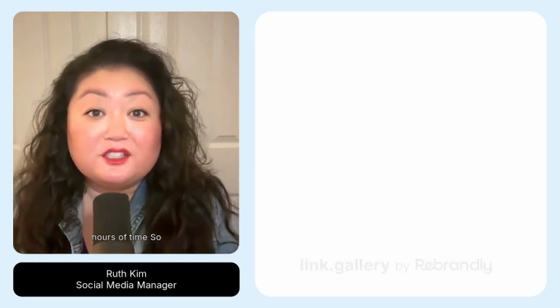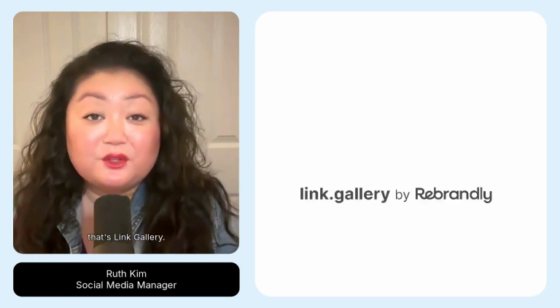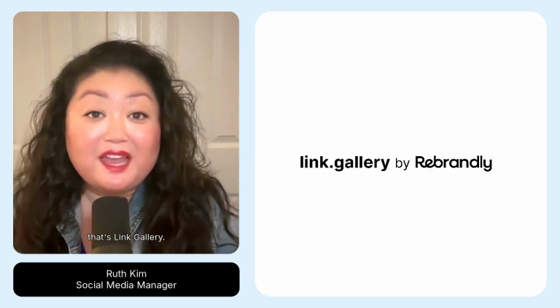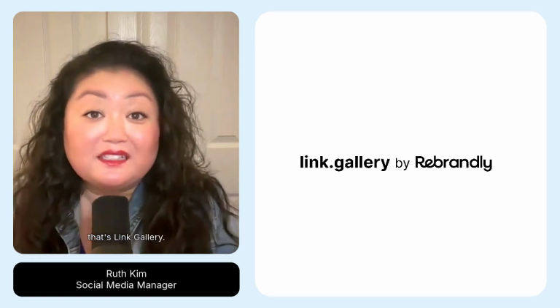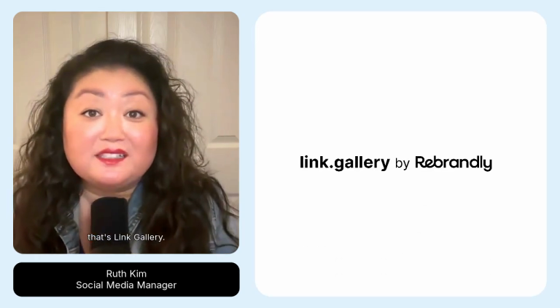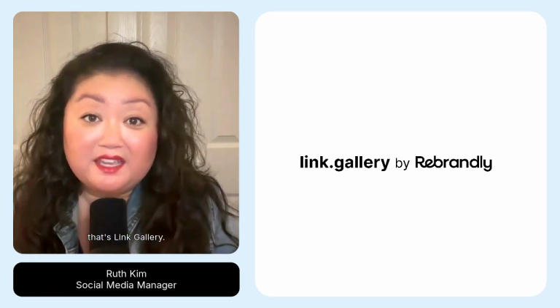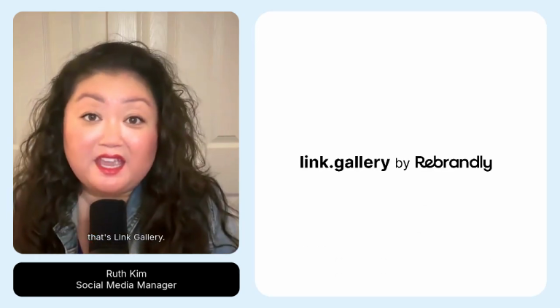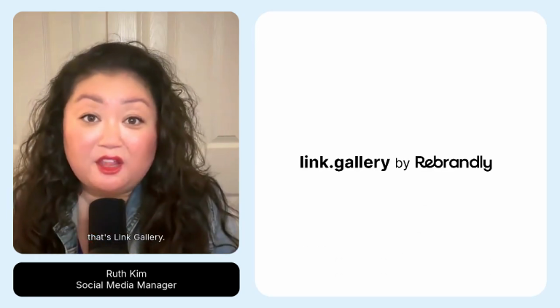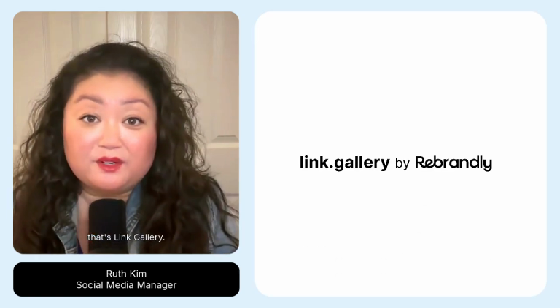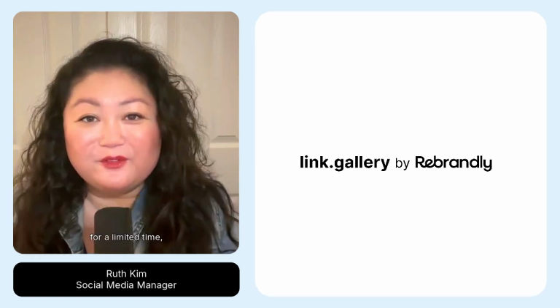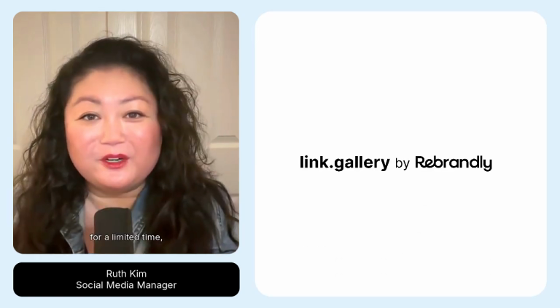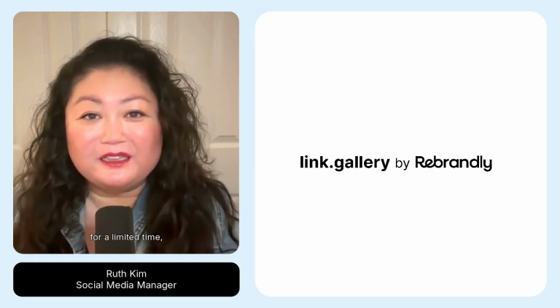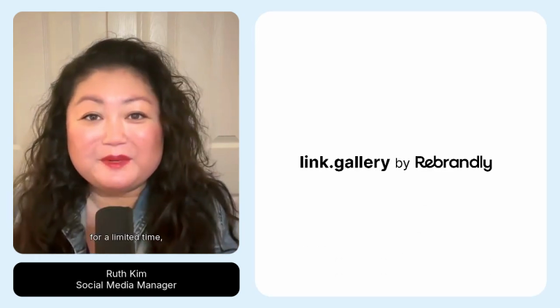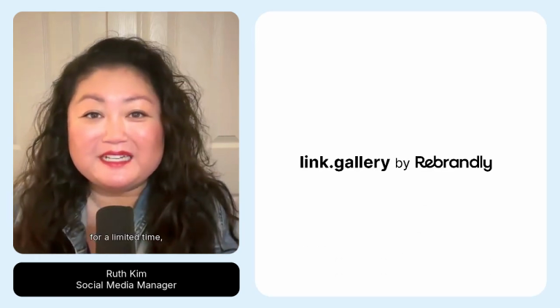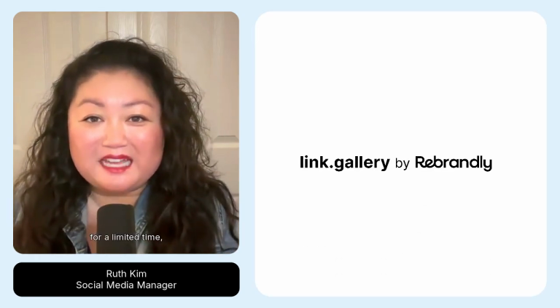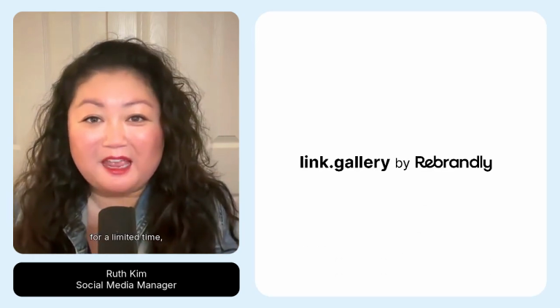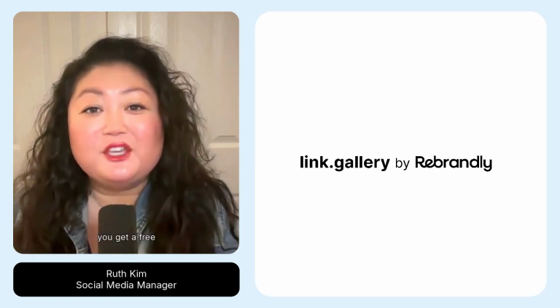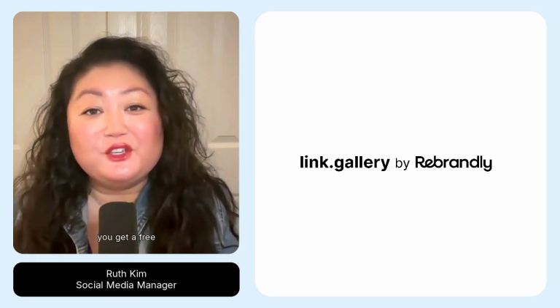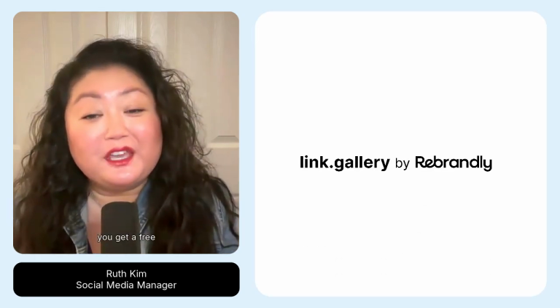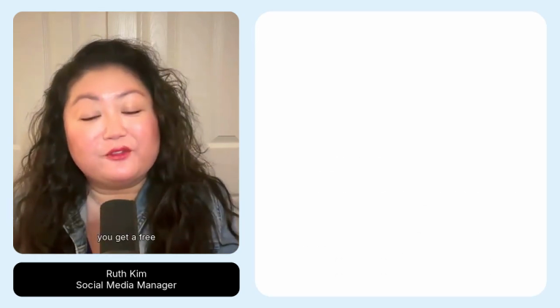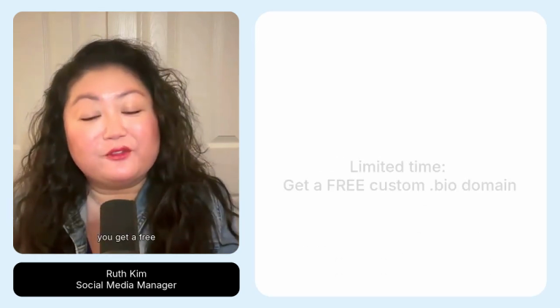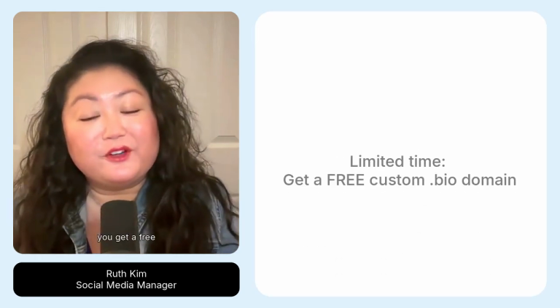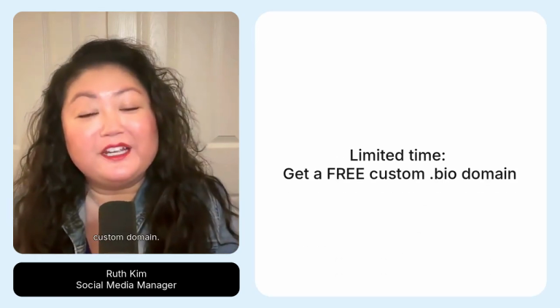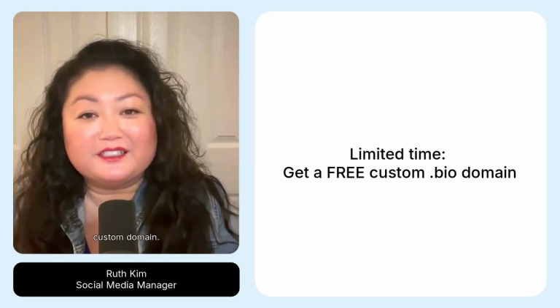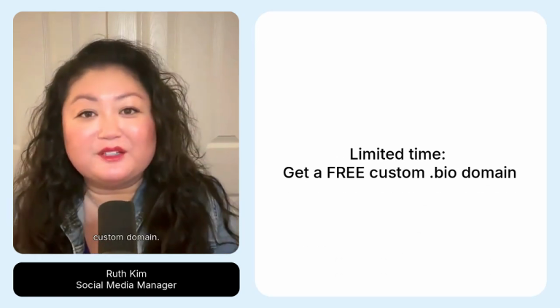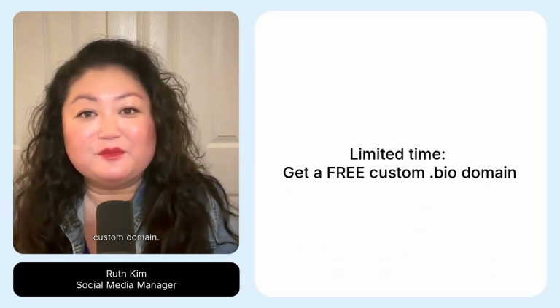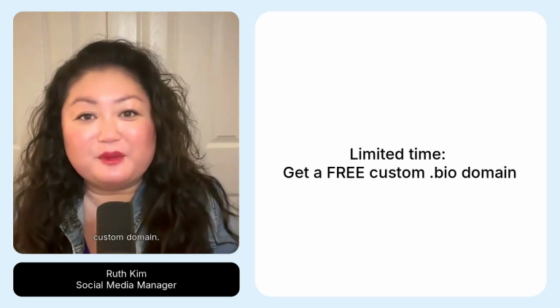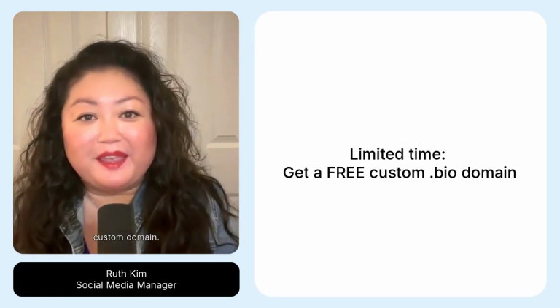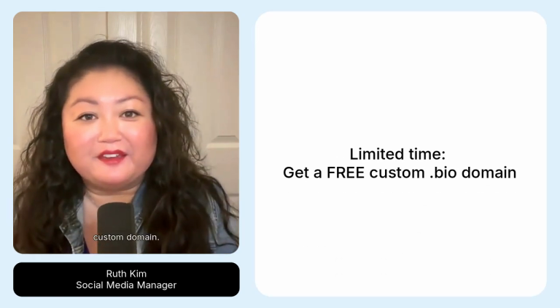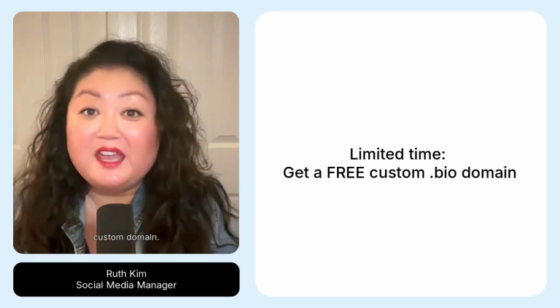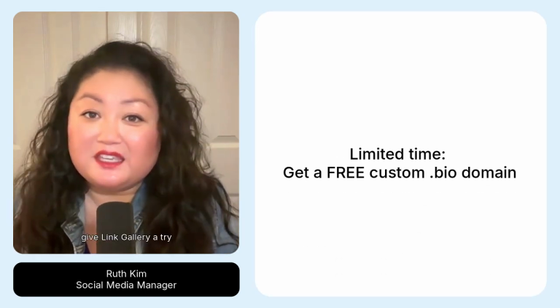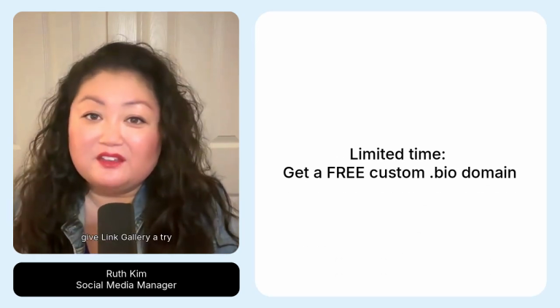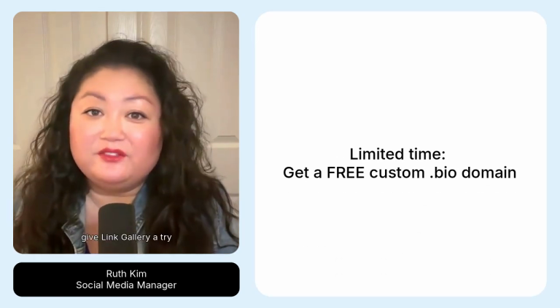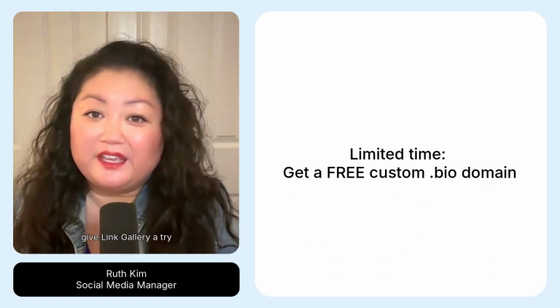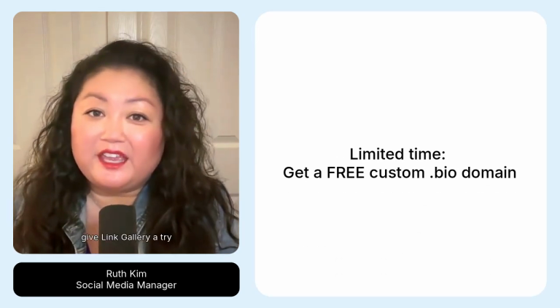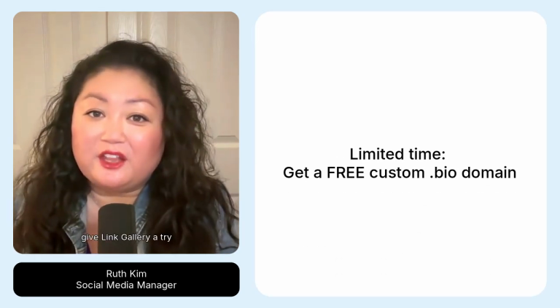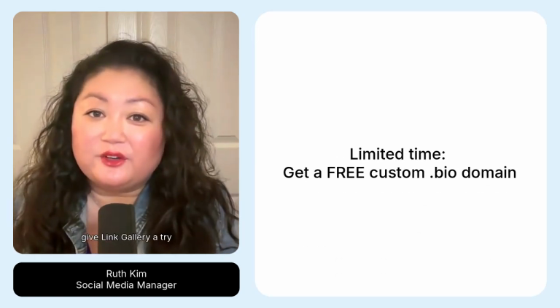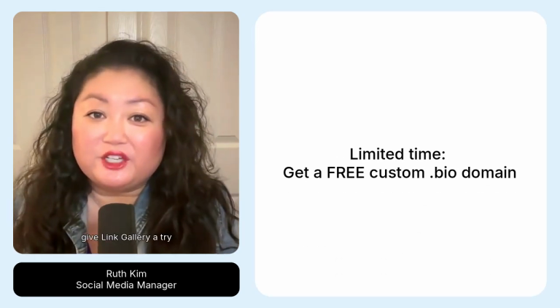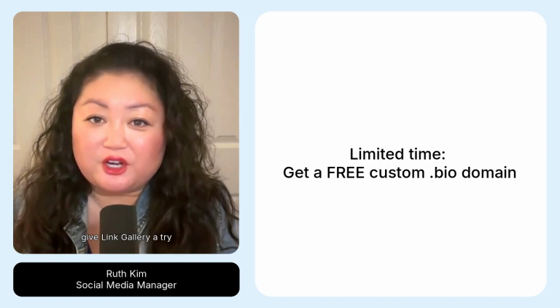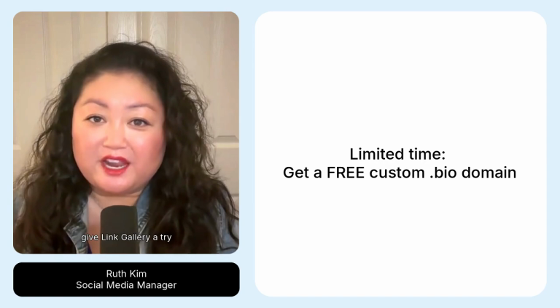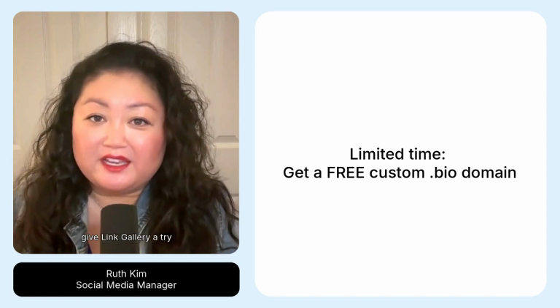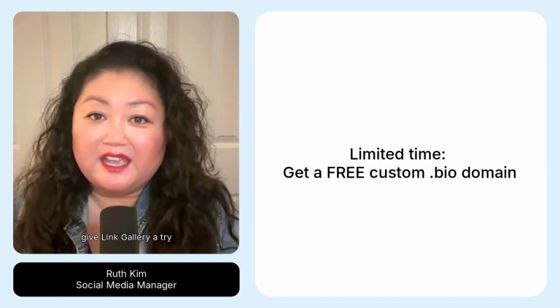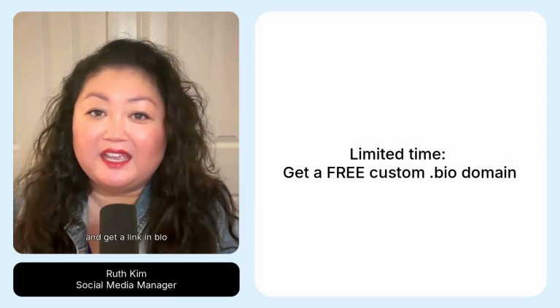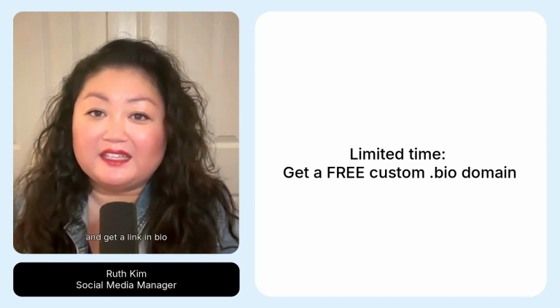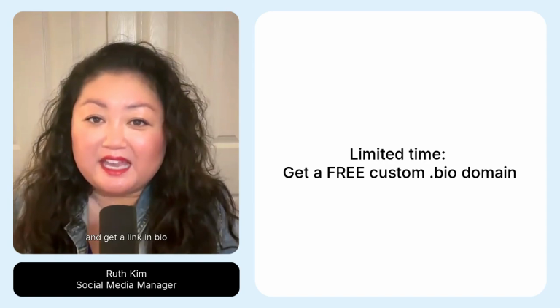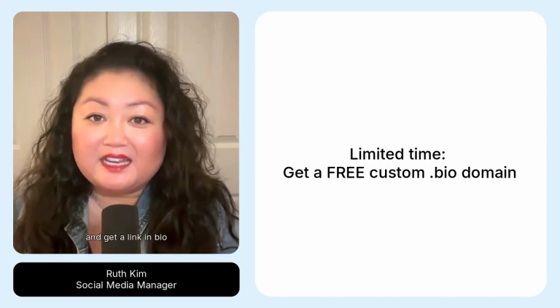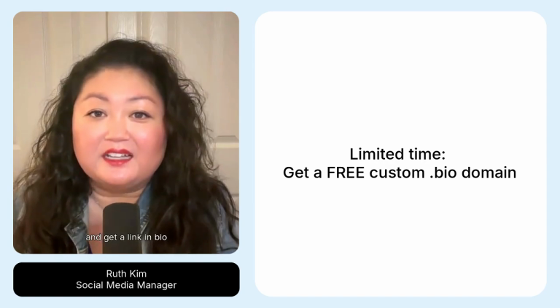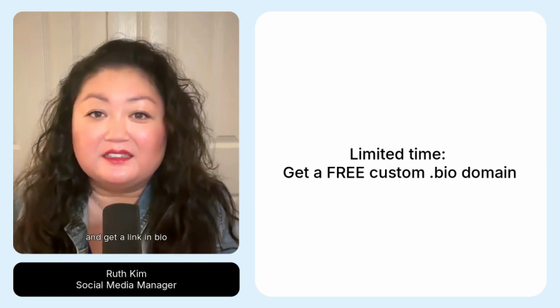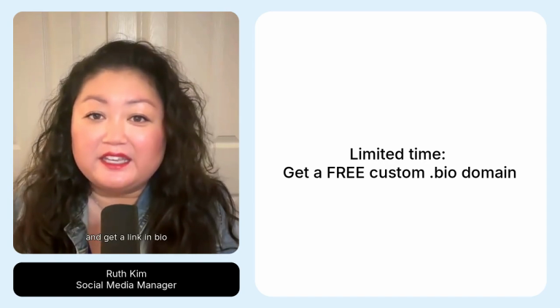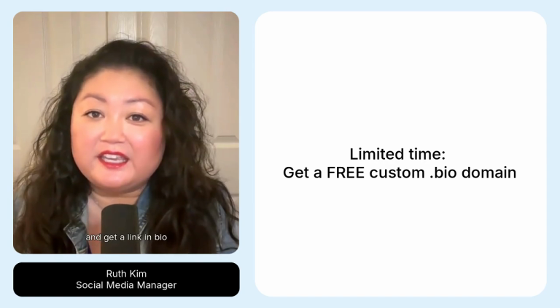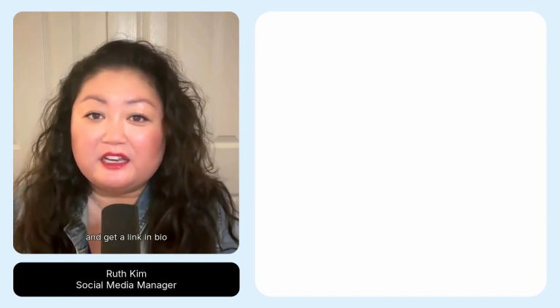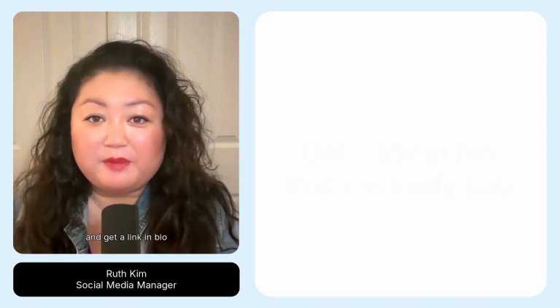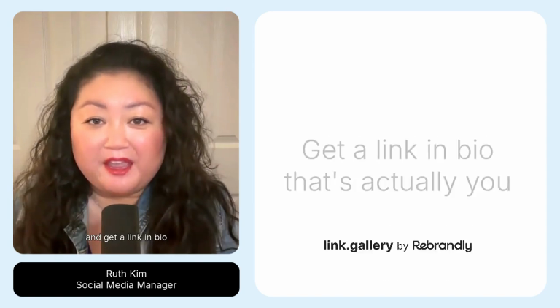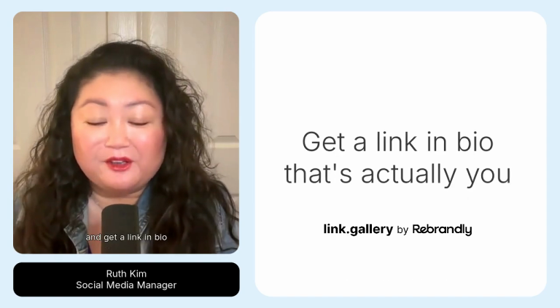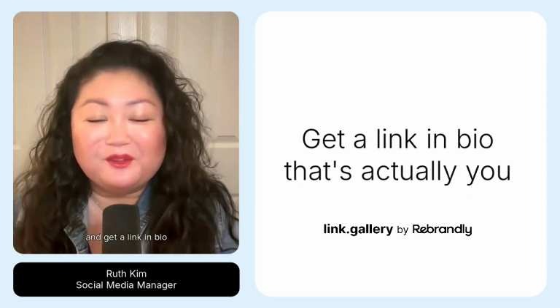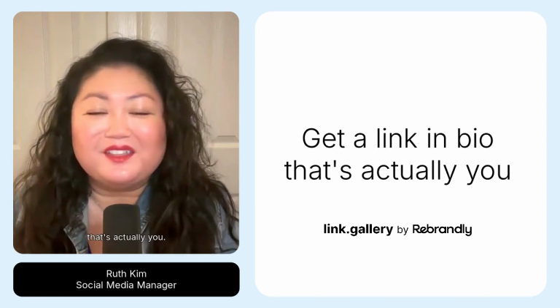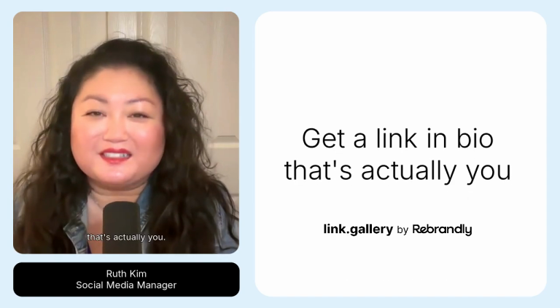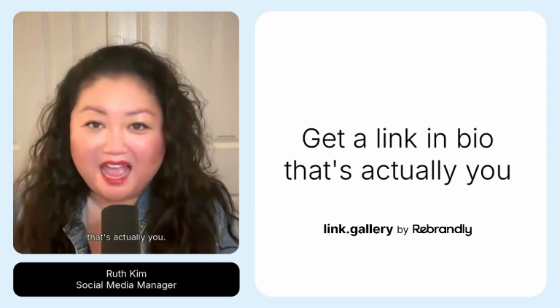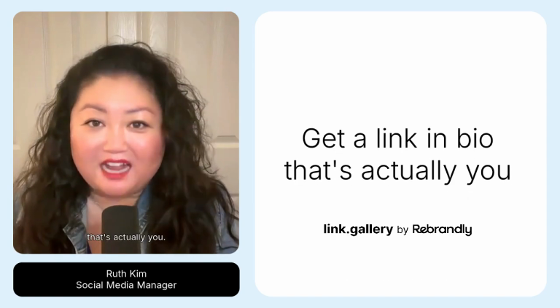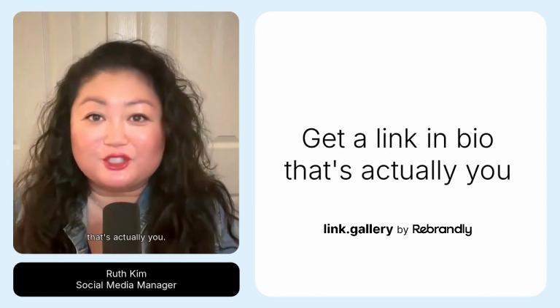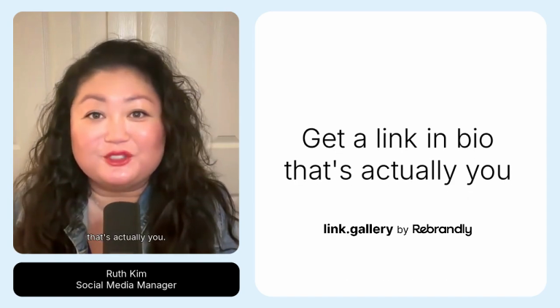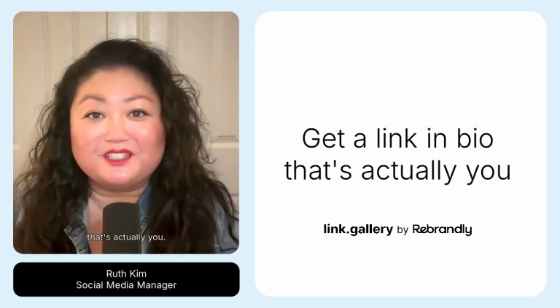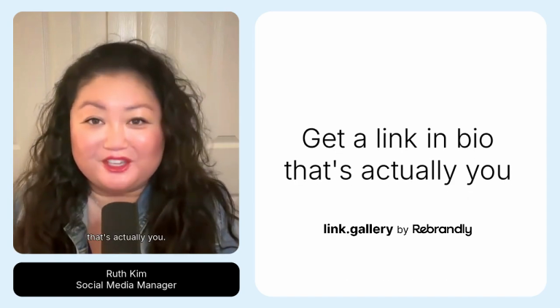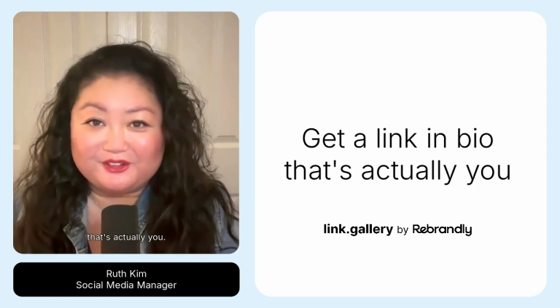So that's Link Gallery. For a limited time, you get a free custom domain. Give Link Gallery a try and get a link in bio that's actually you.